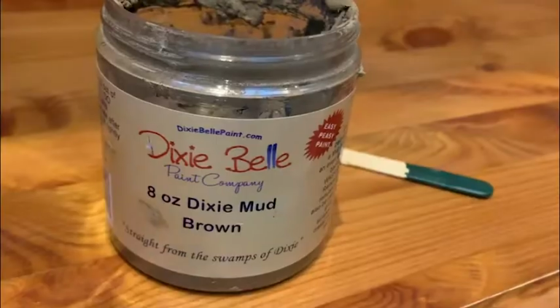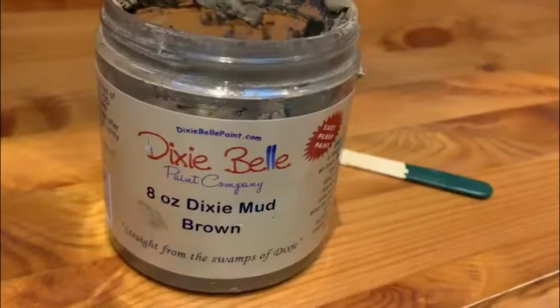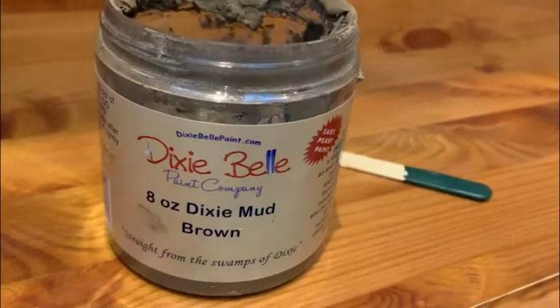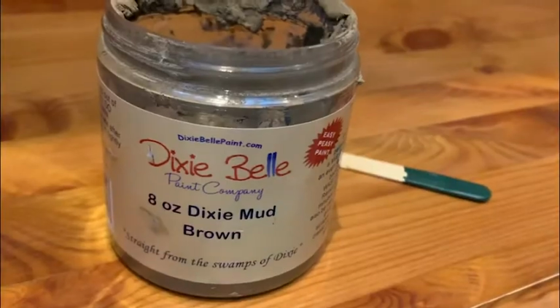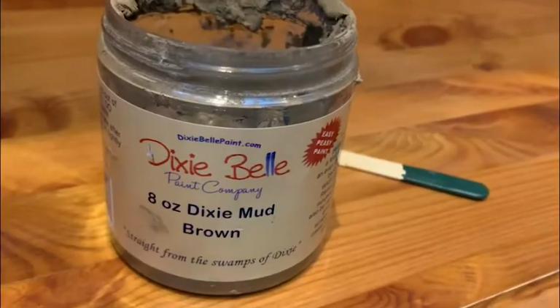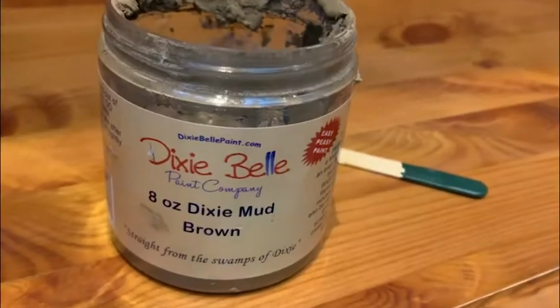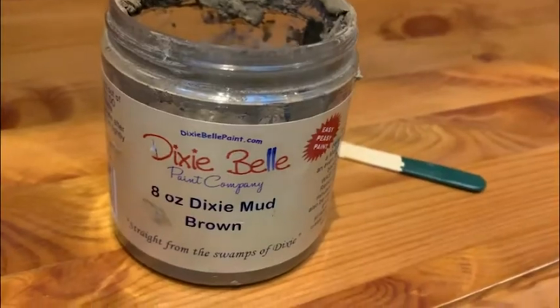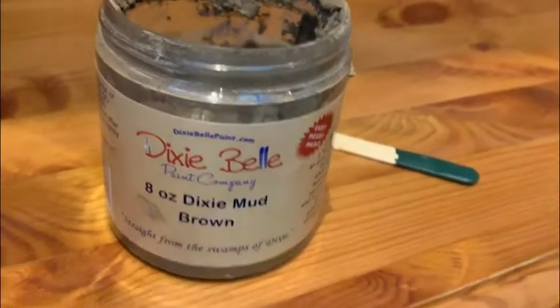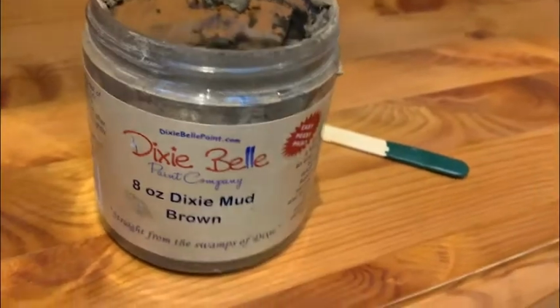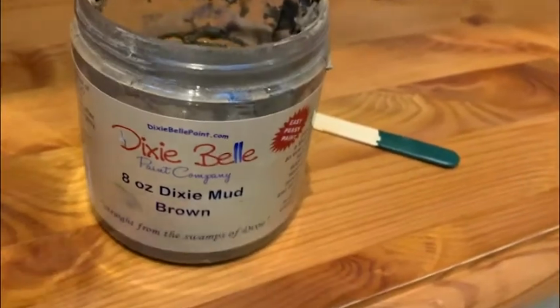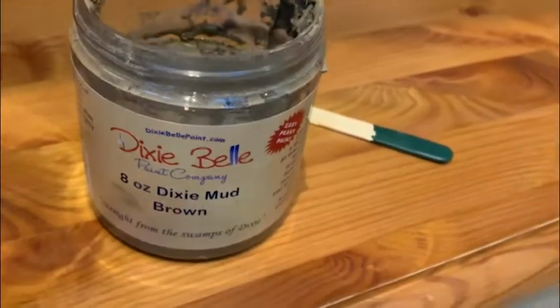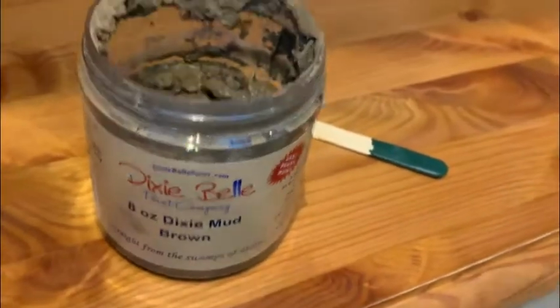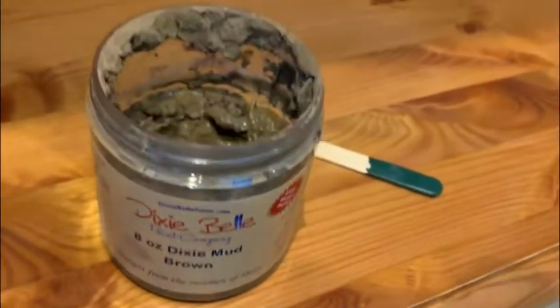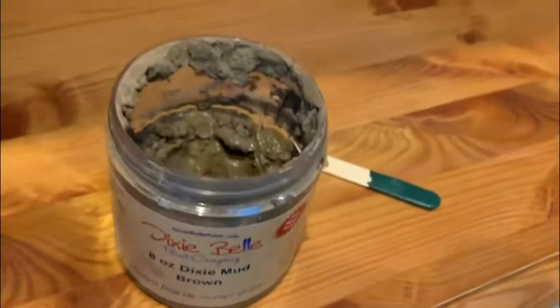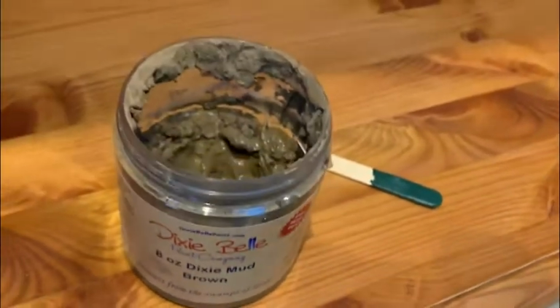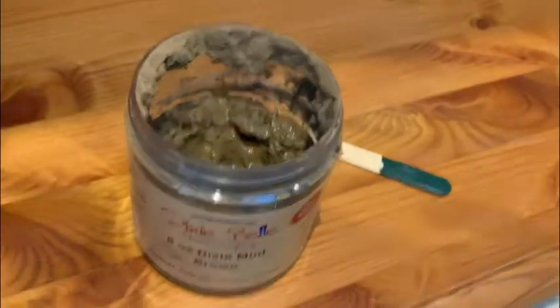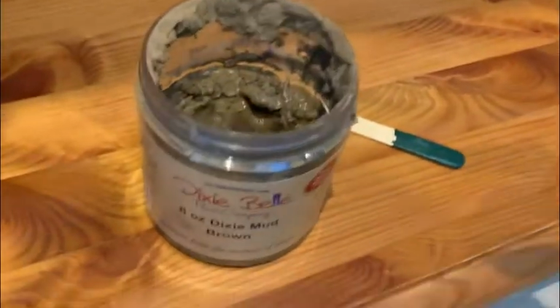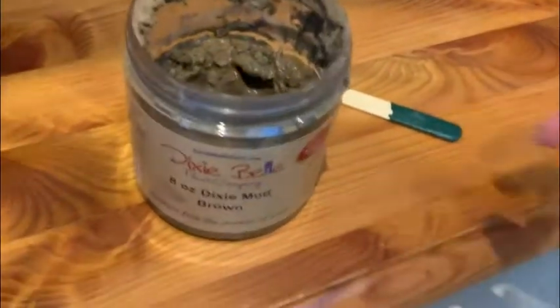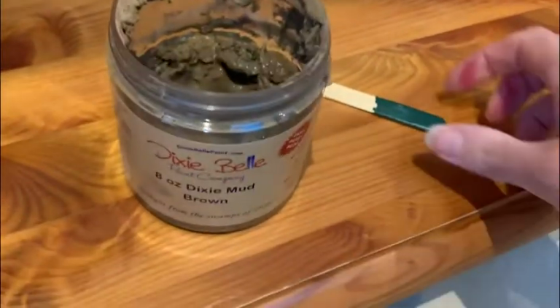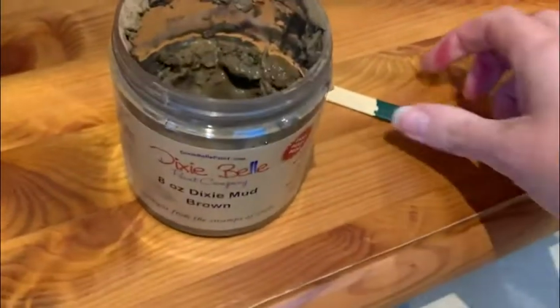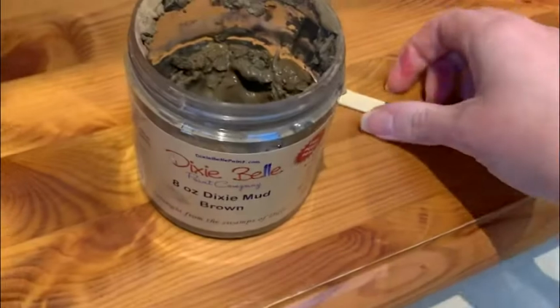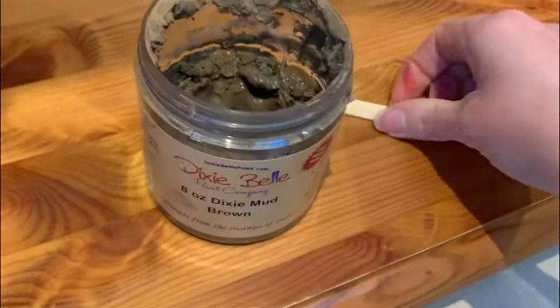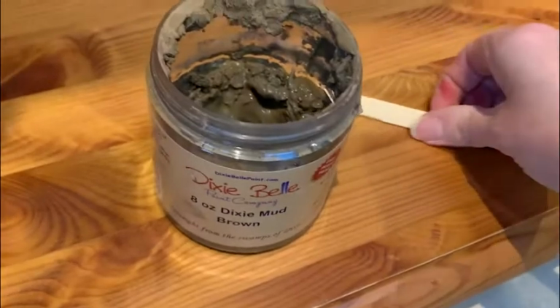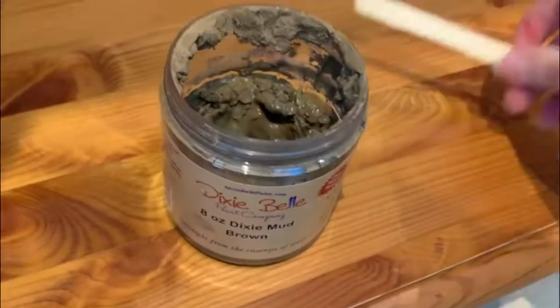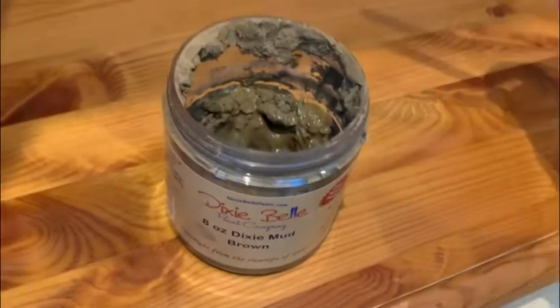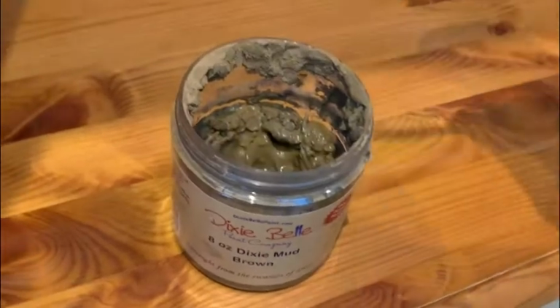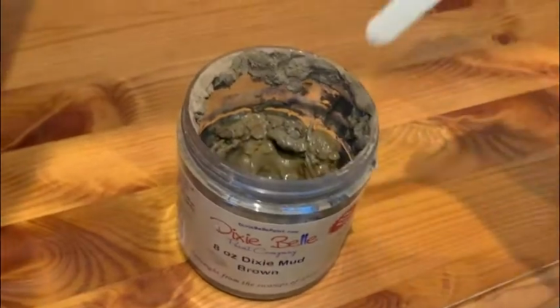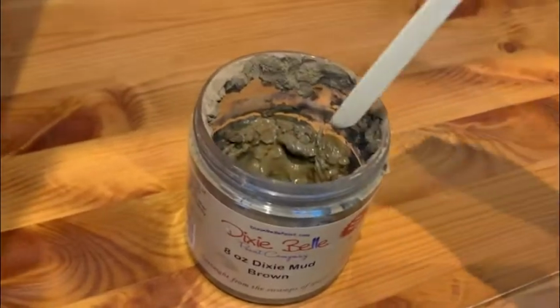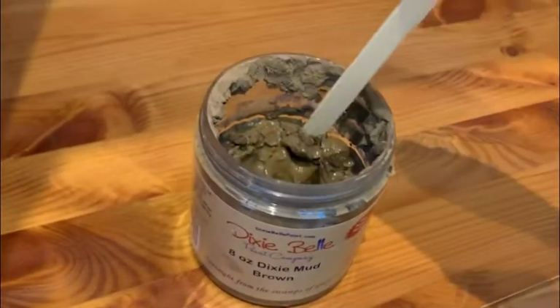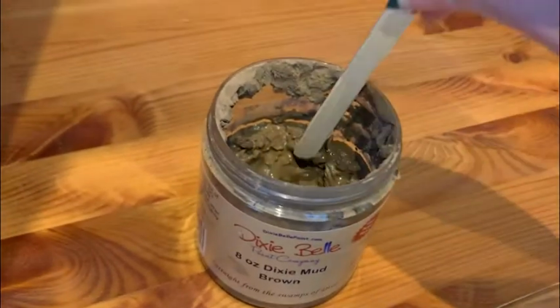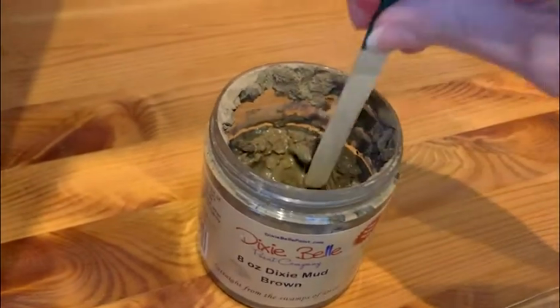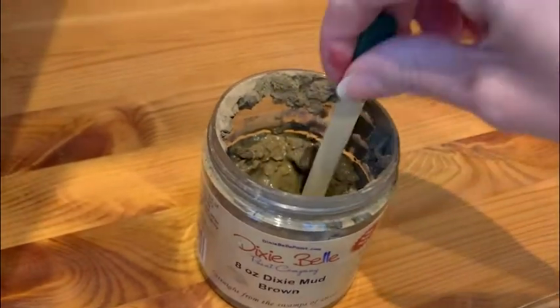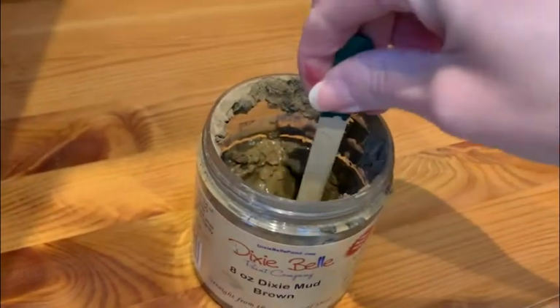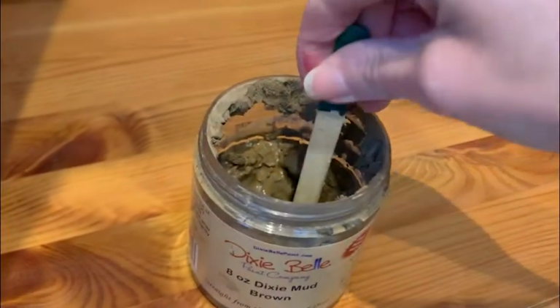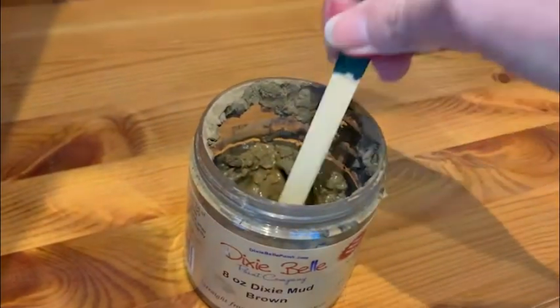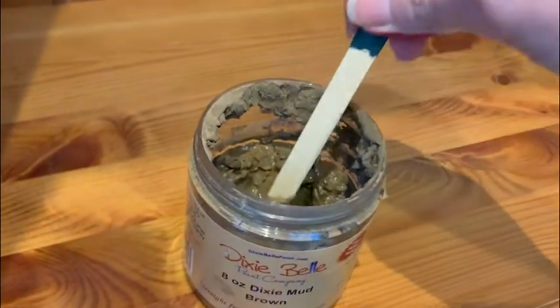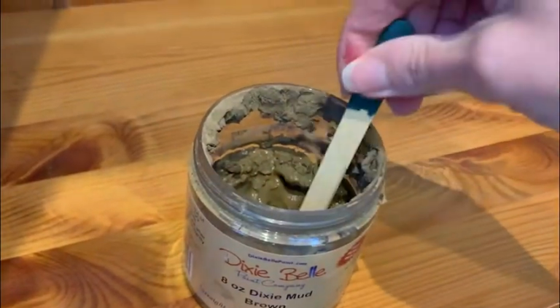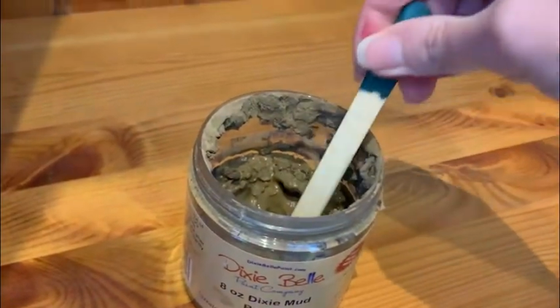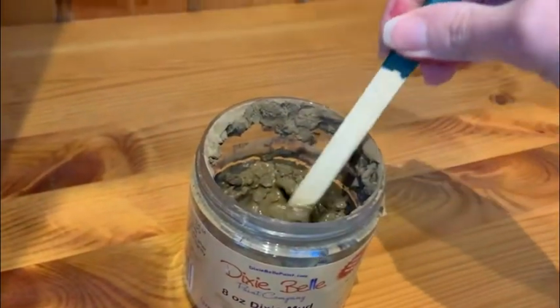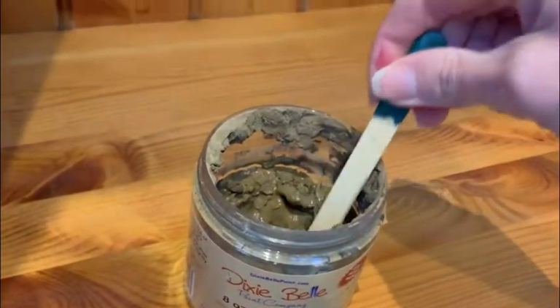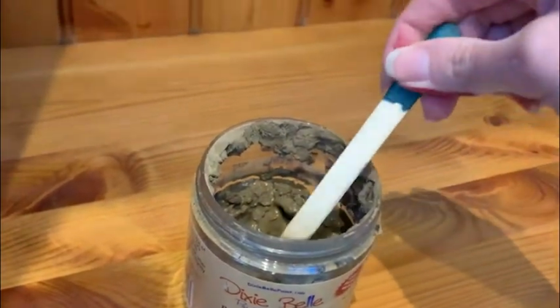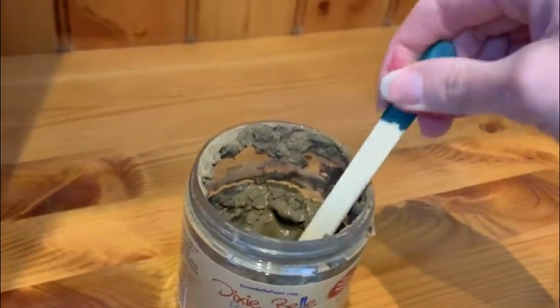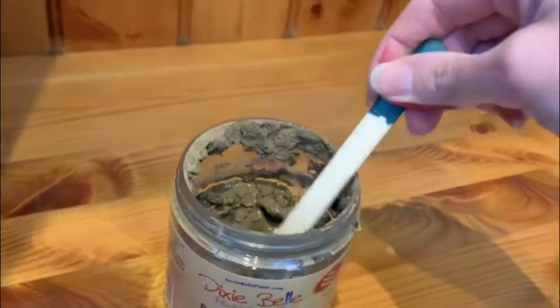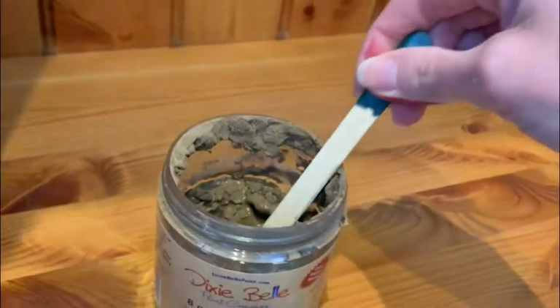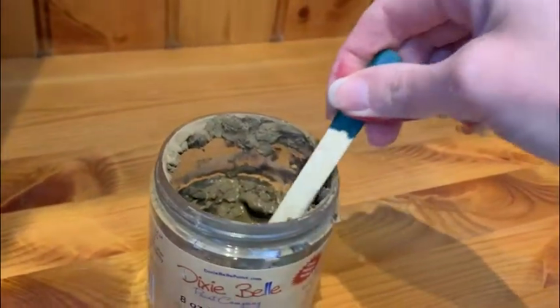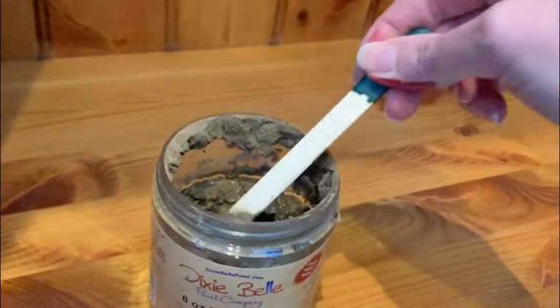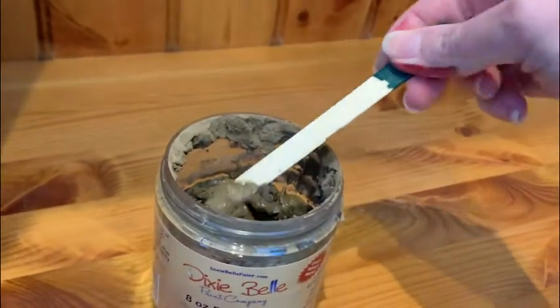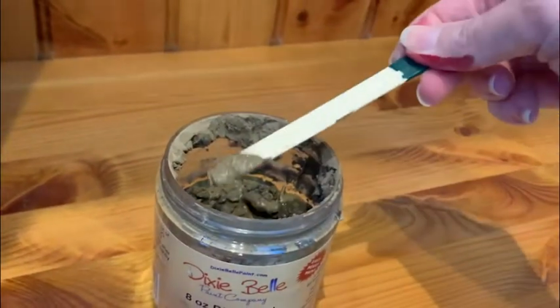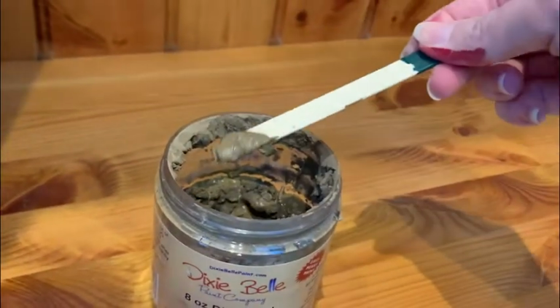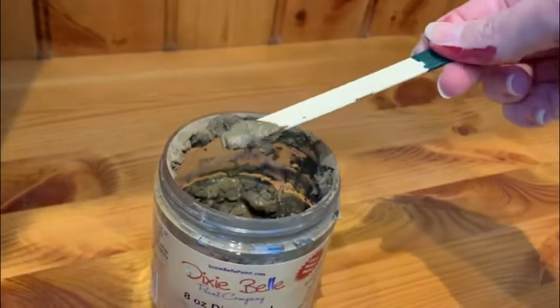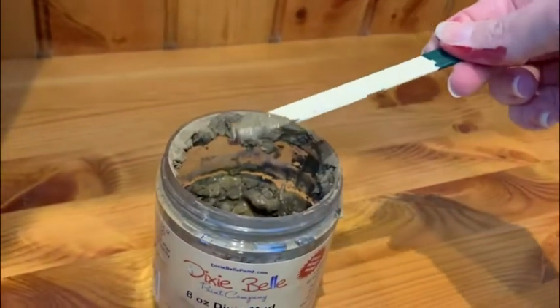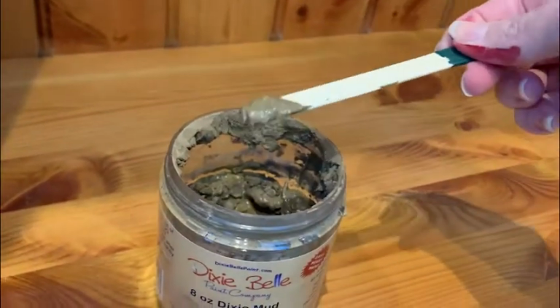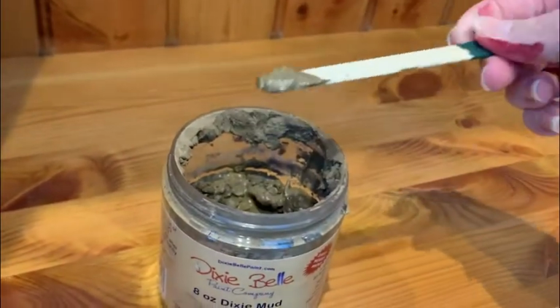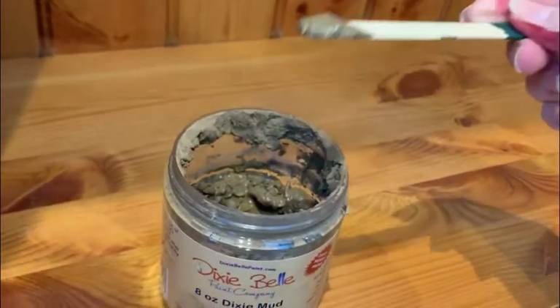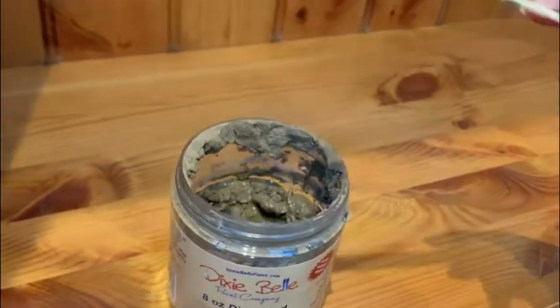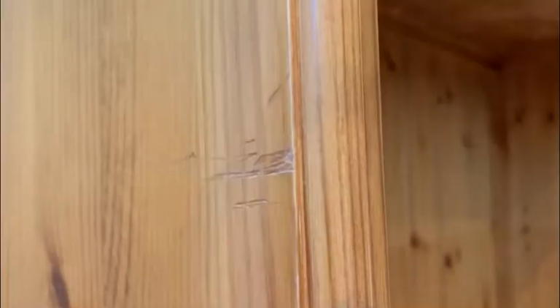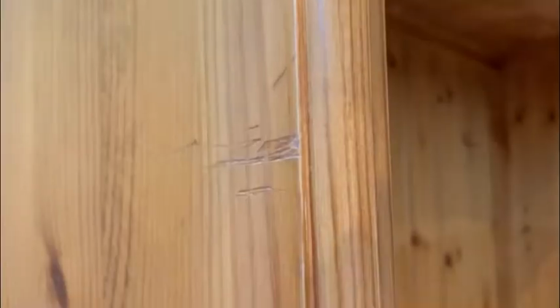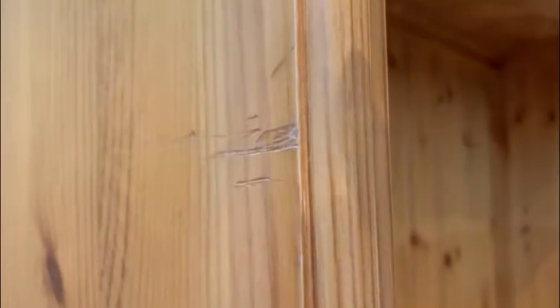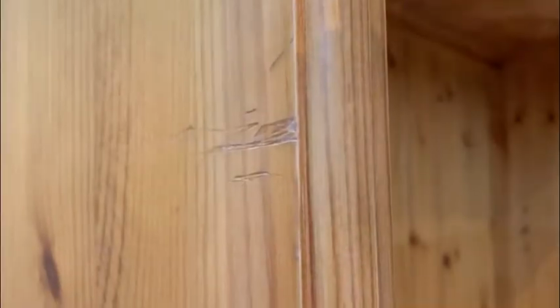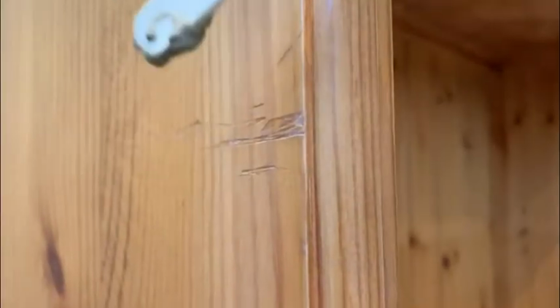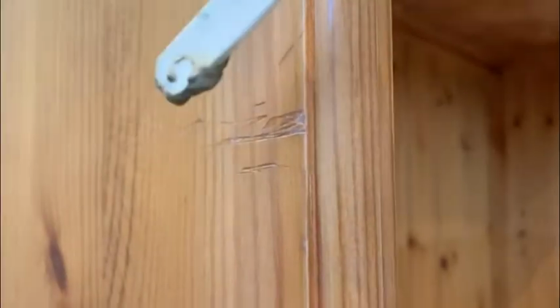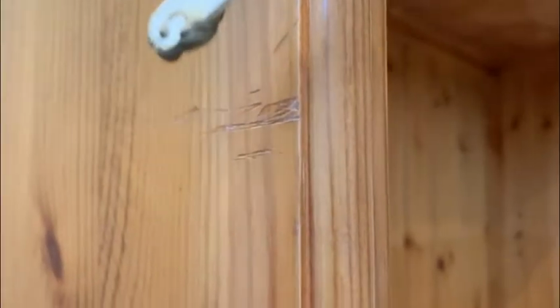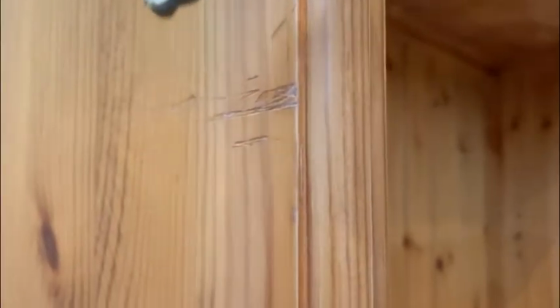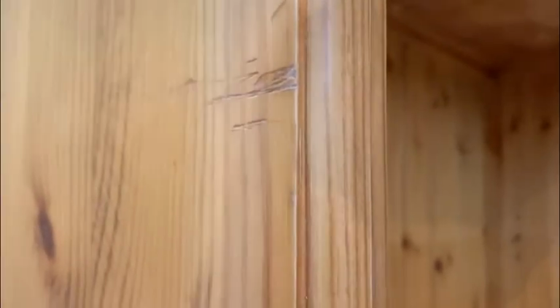The few dings and dents that it did have, I filled in with Dixie Mud, and then sanded back so that the surface was nice and smooth.